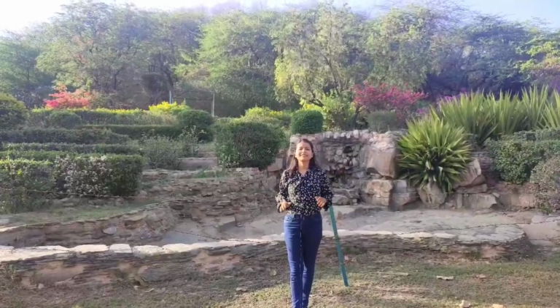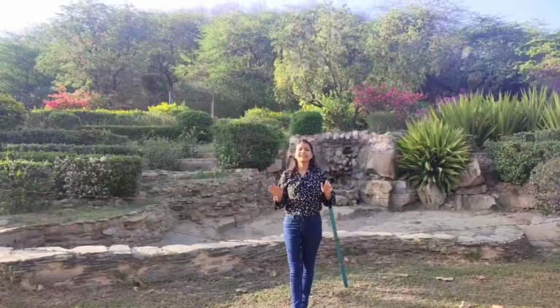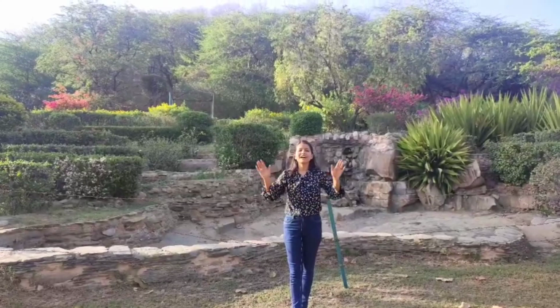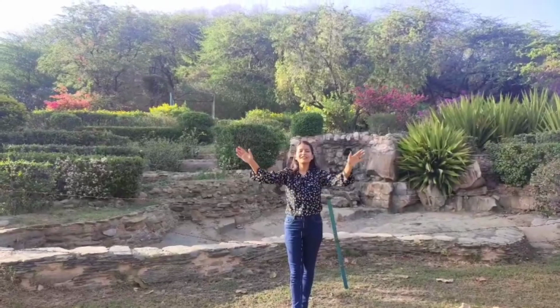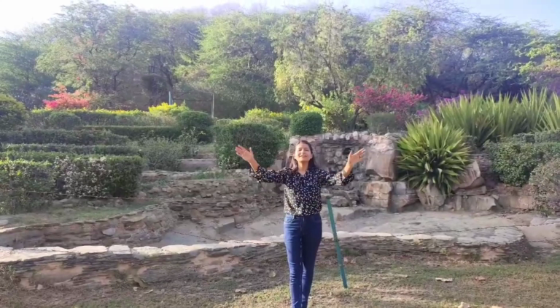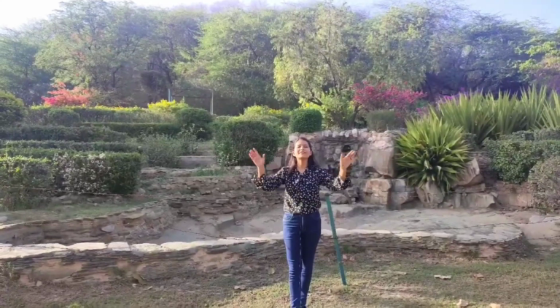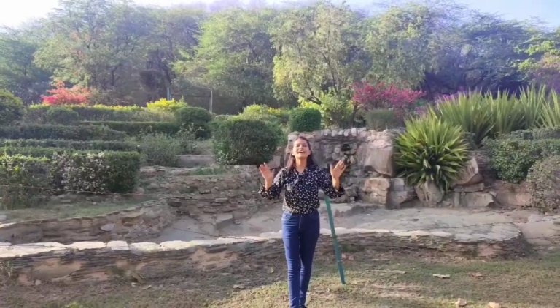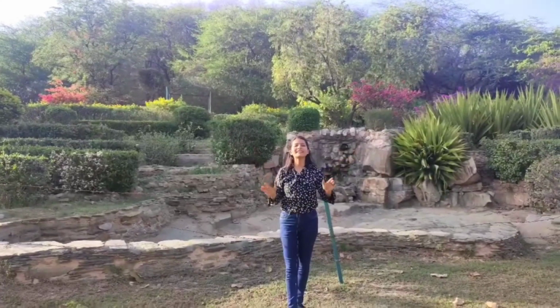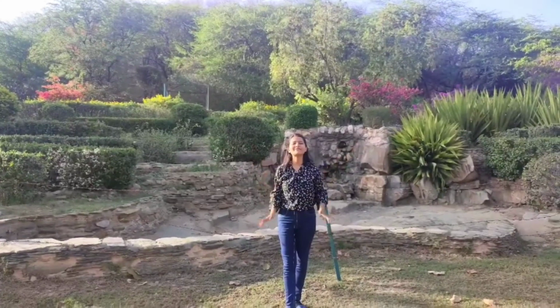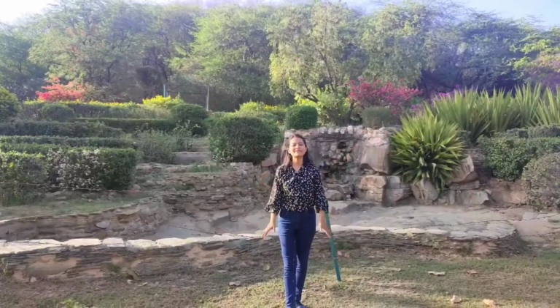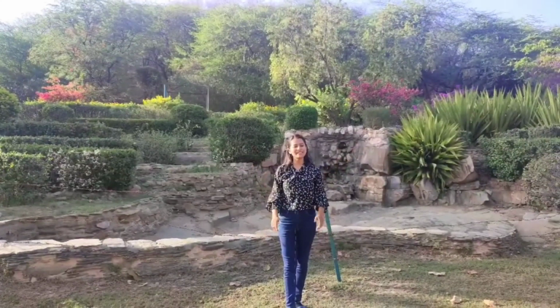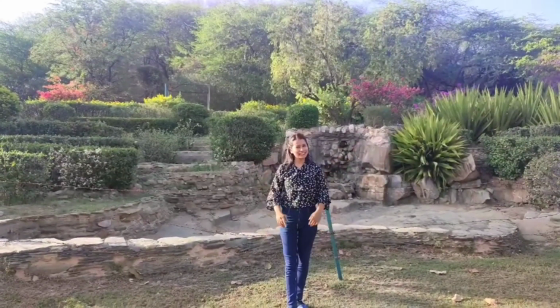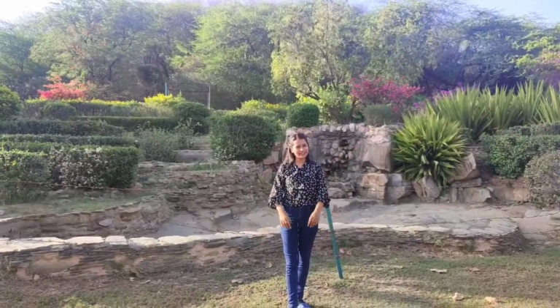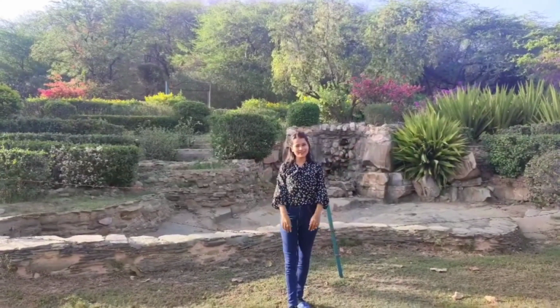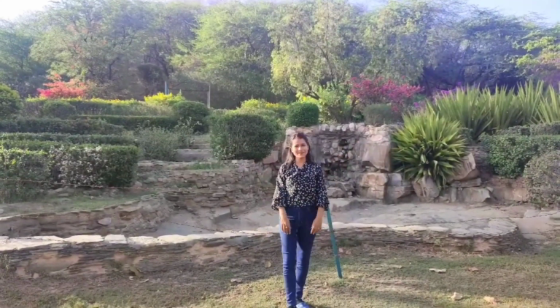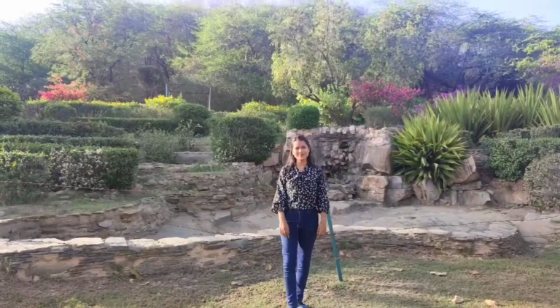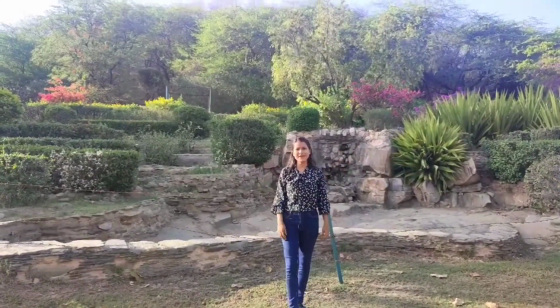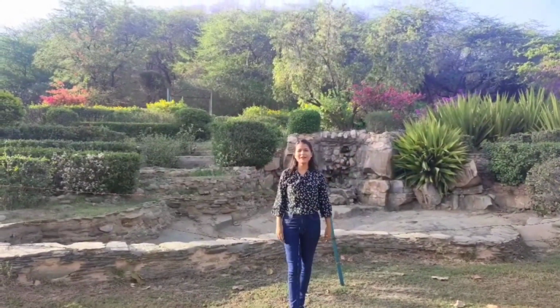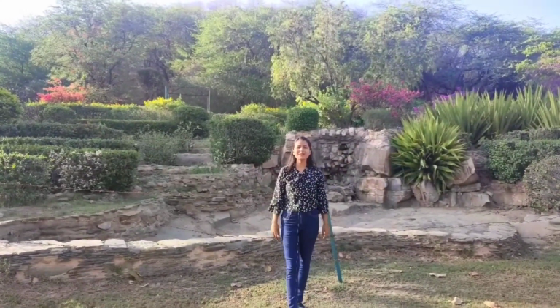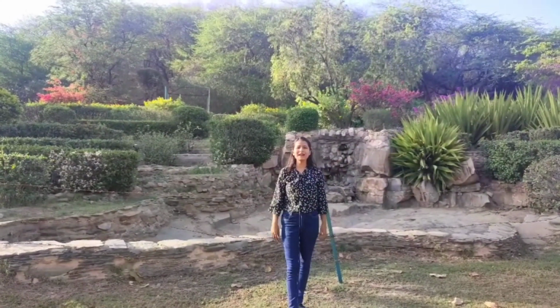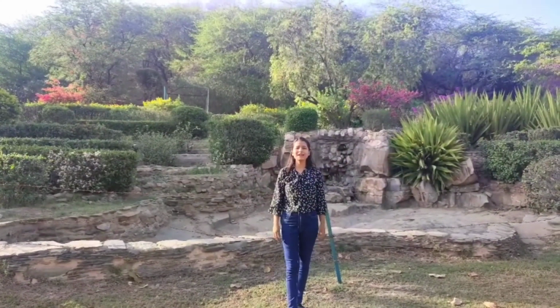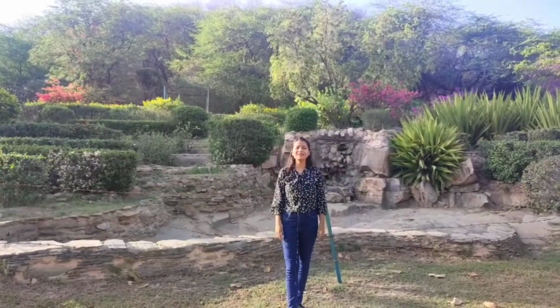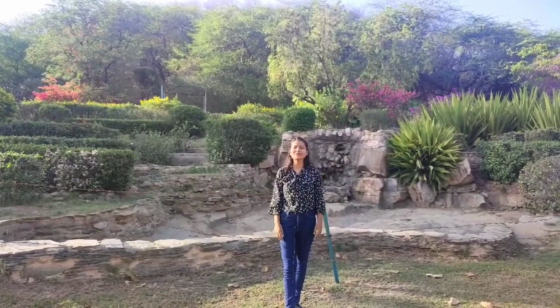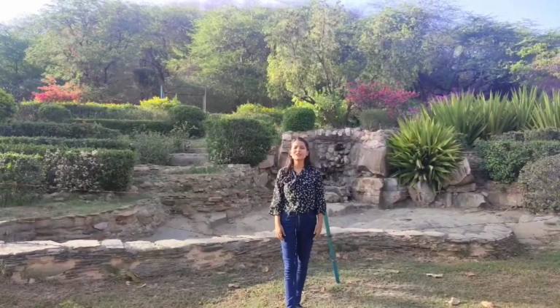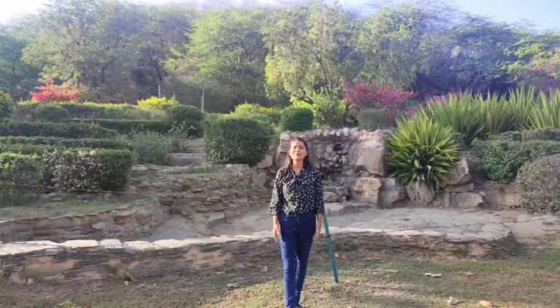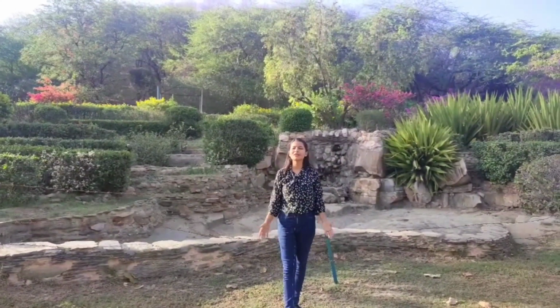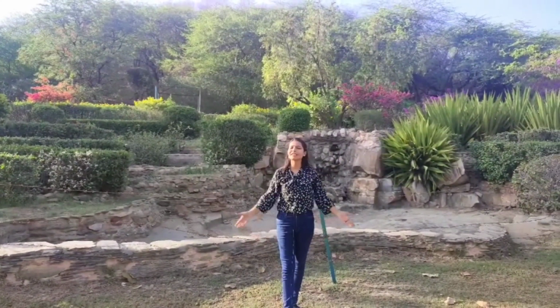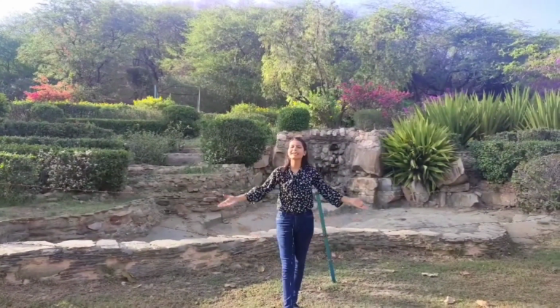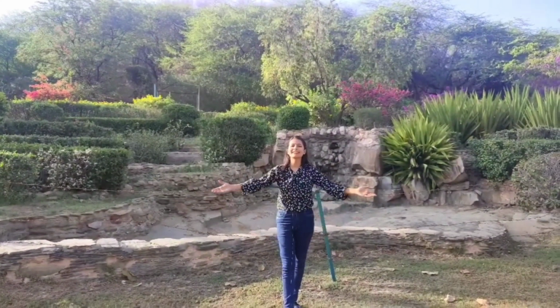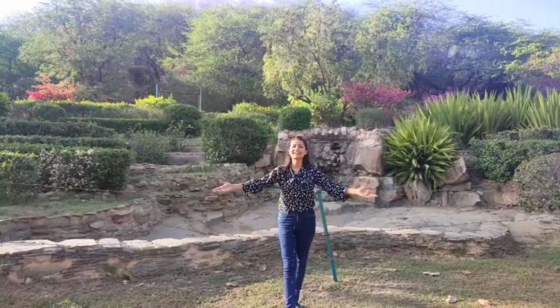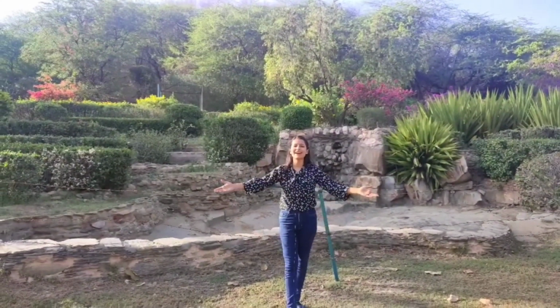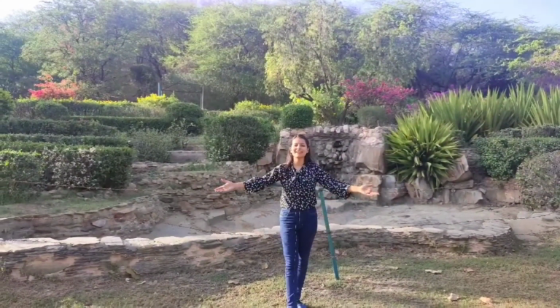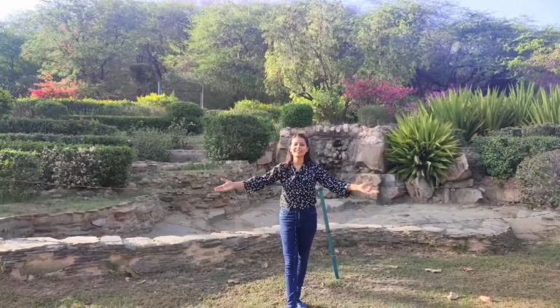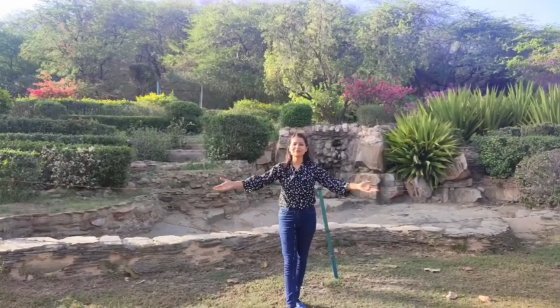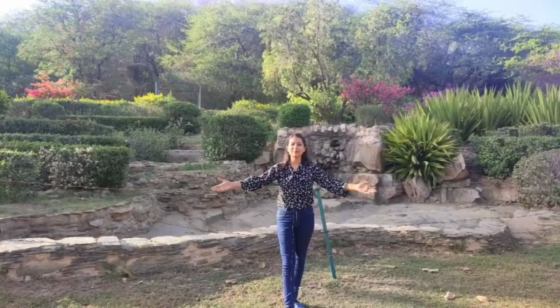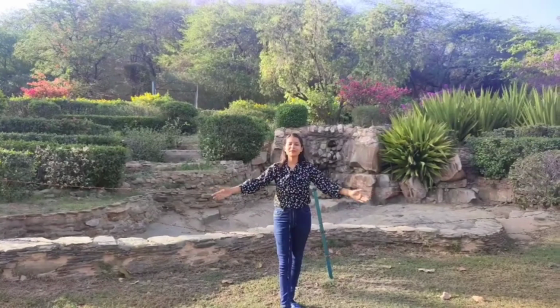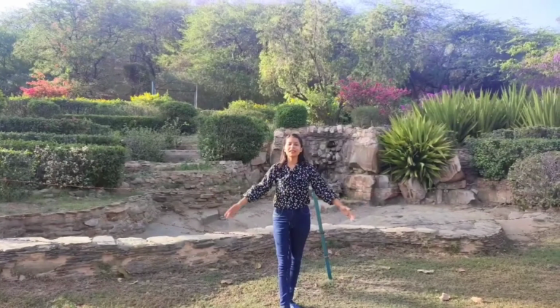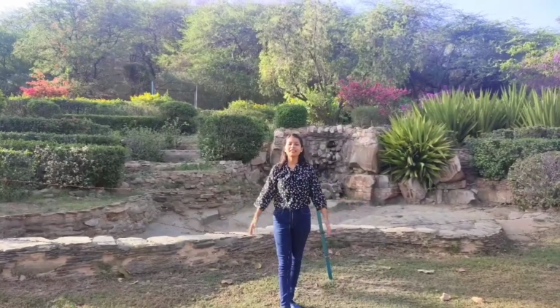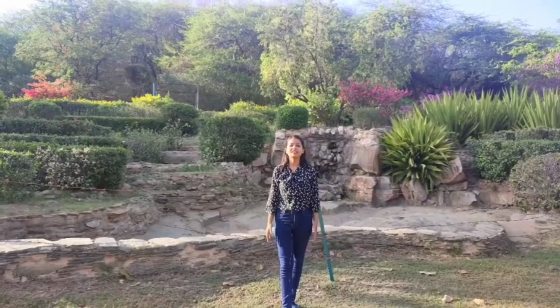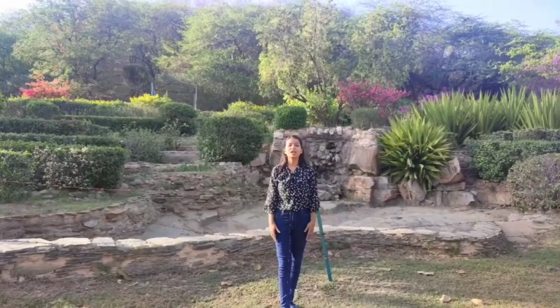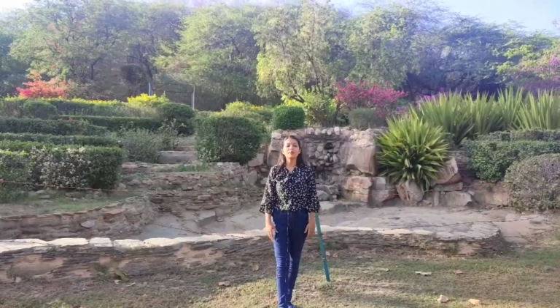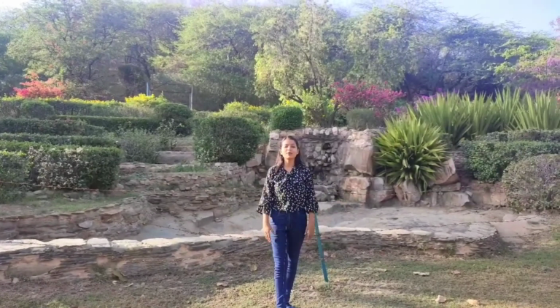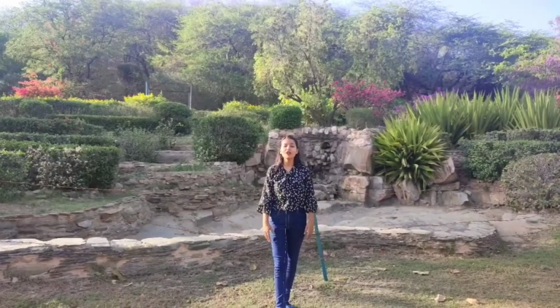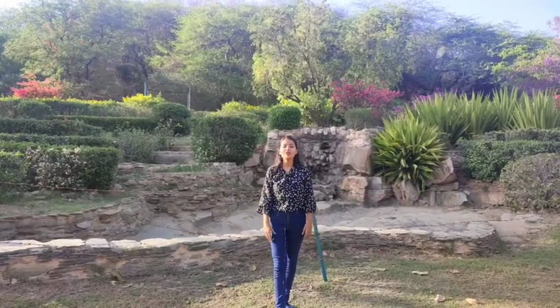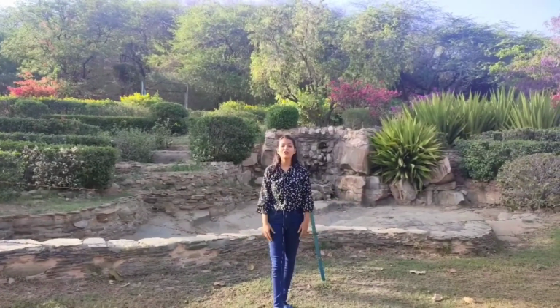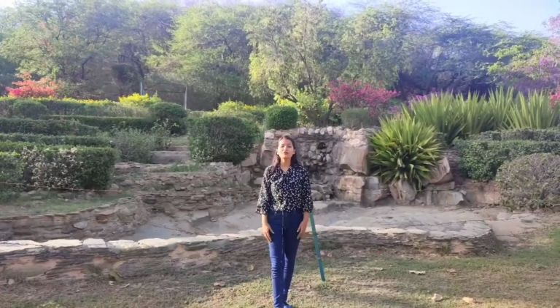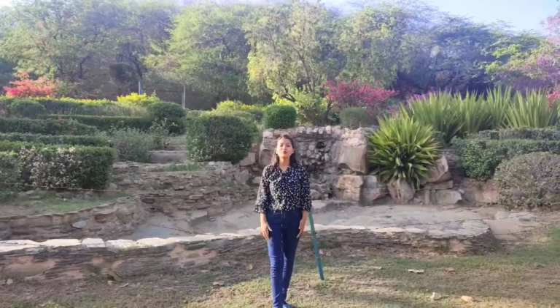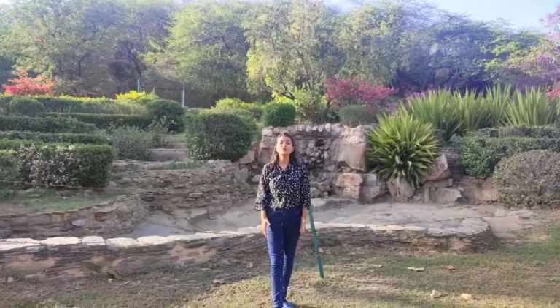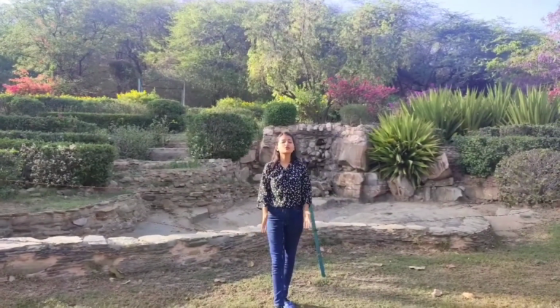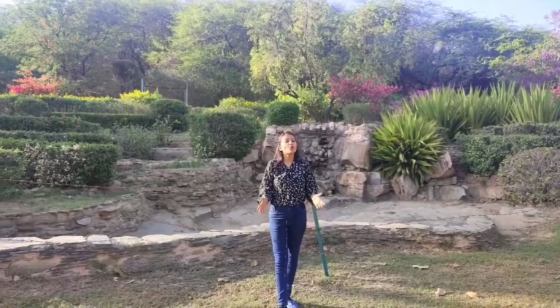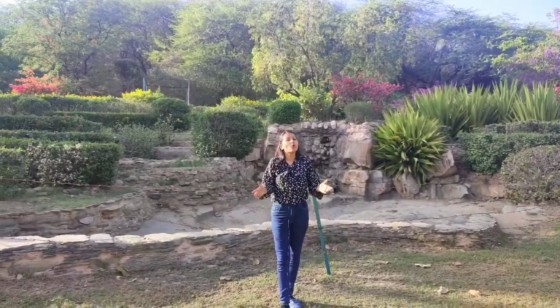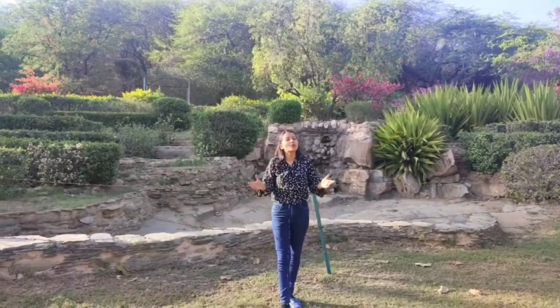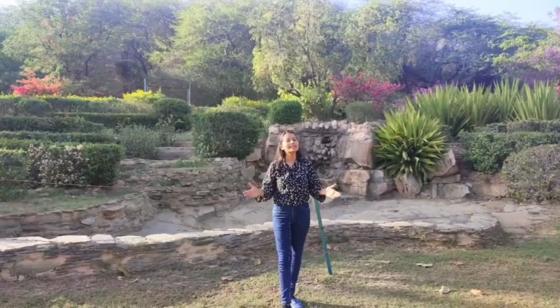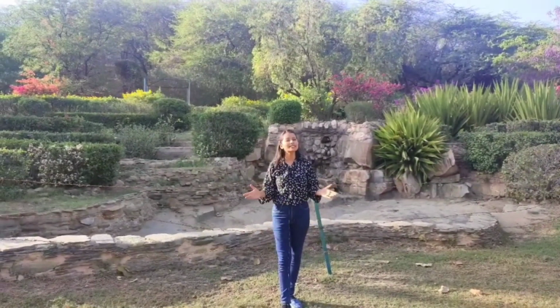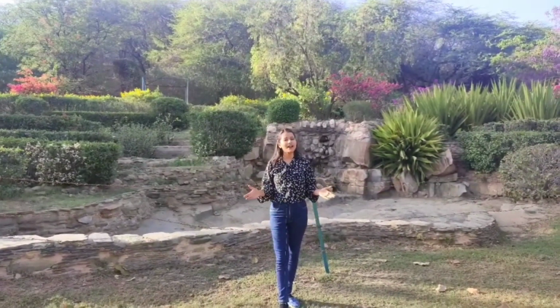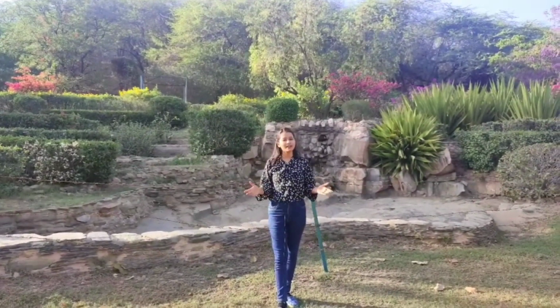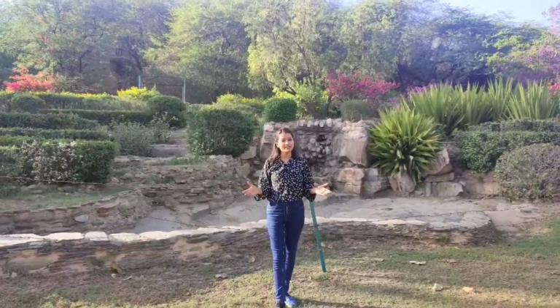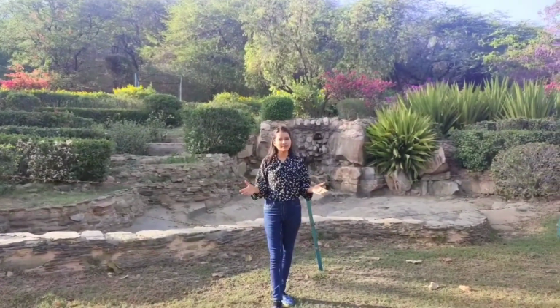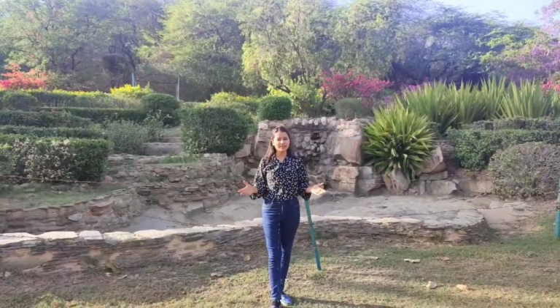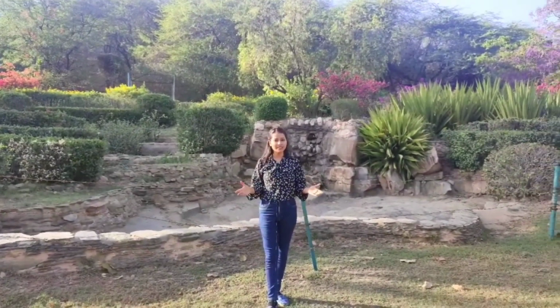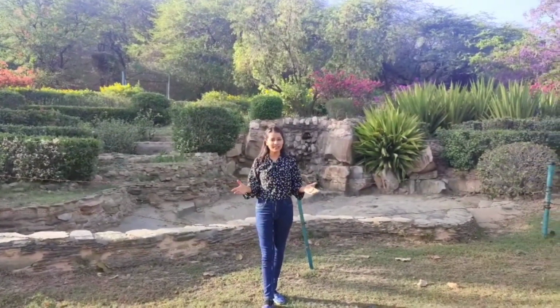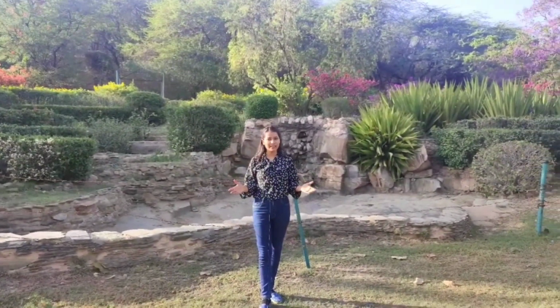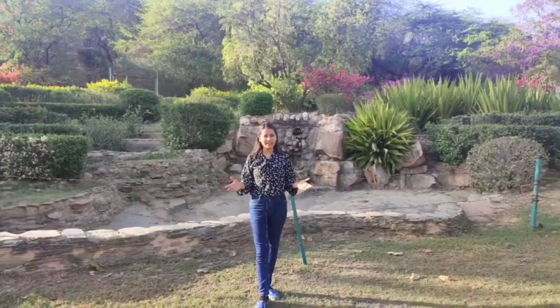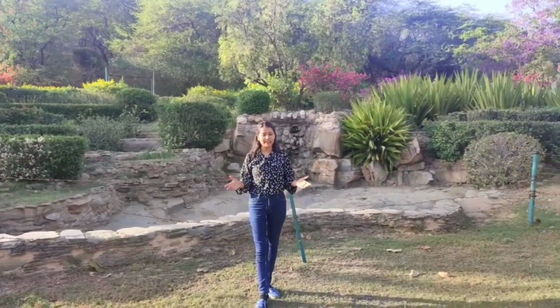Hello, hi and Namaste friends. I'm here at Kanak Ghati. This is one of the oldest gardens from Jaipur.